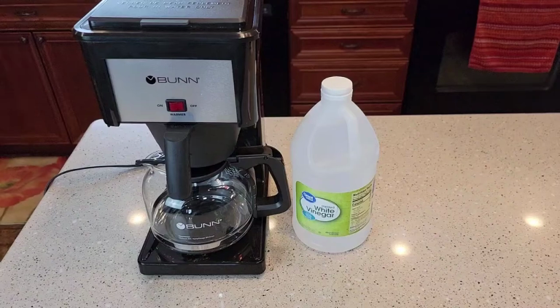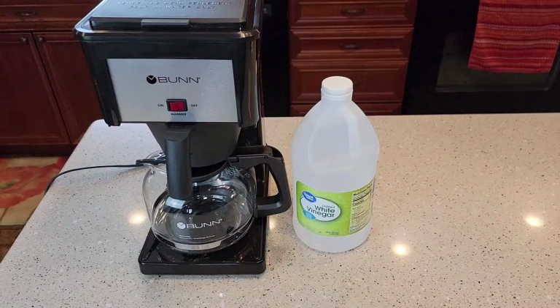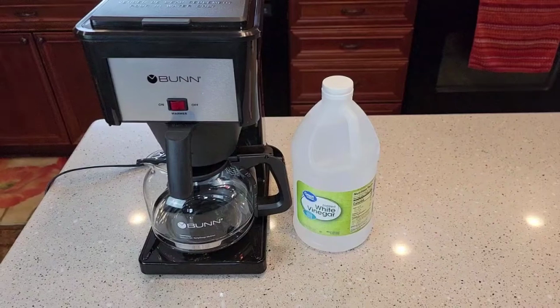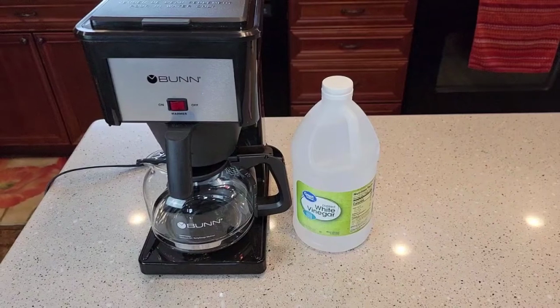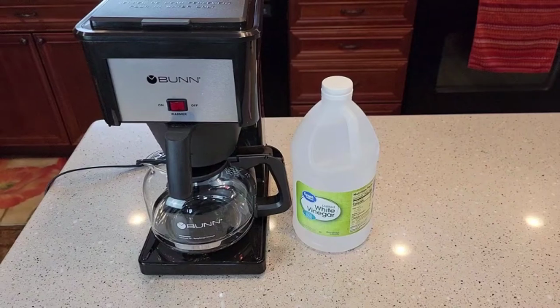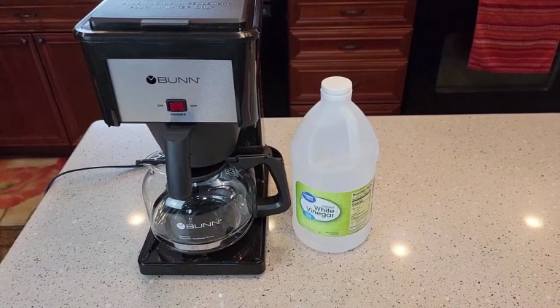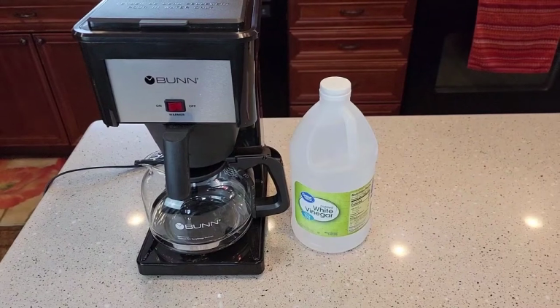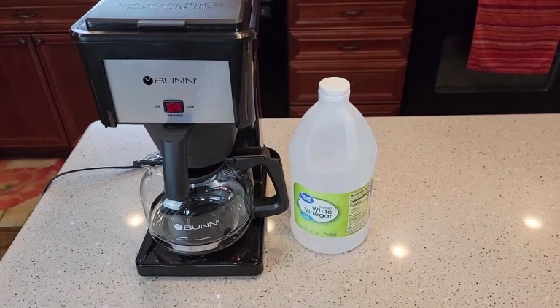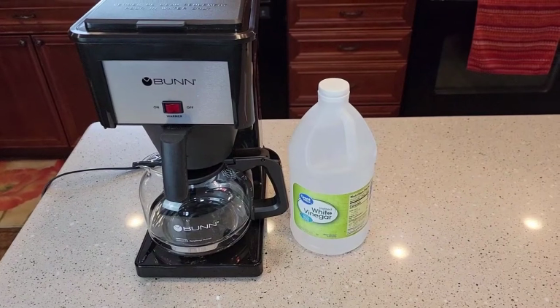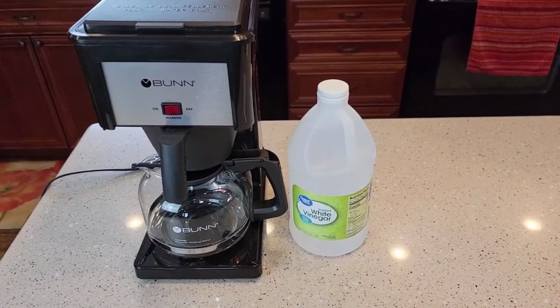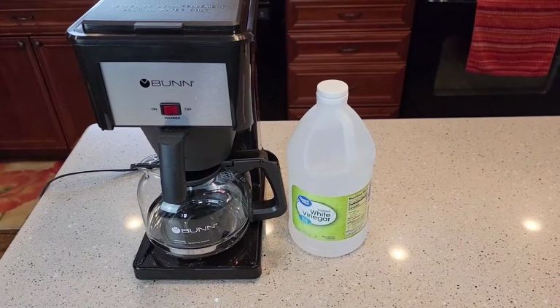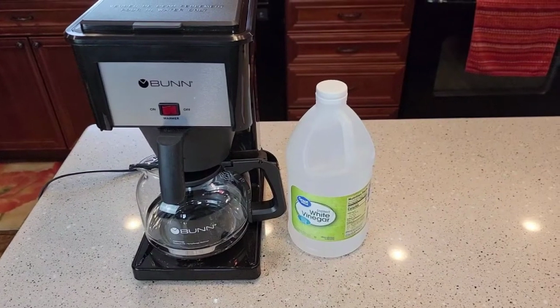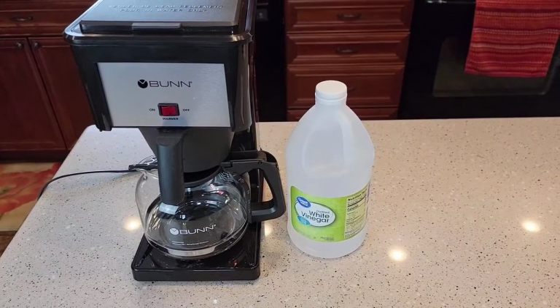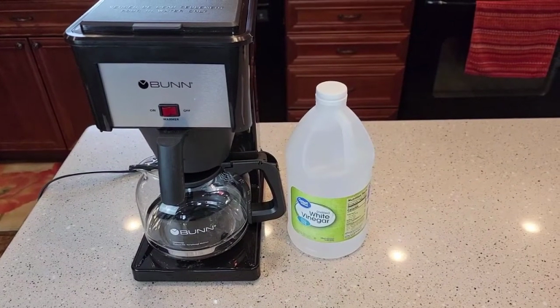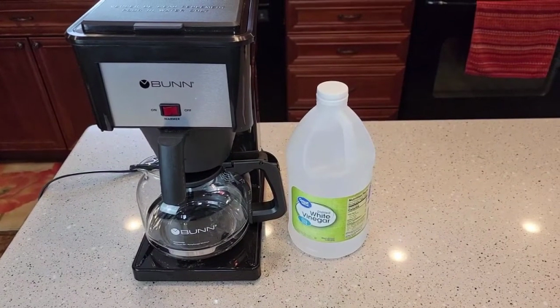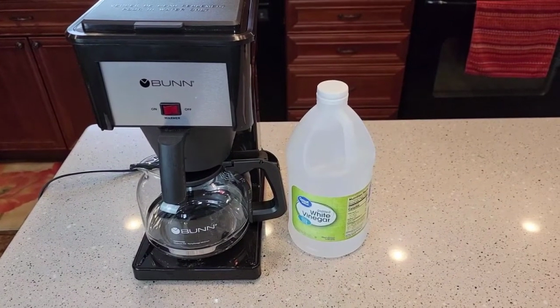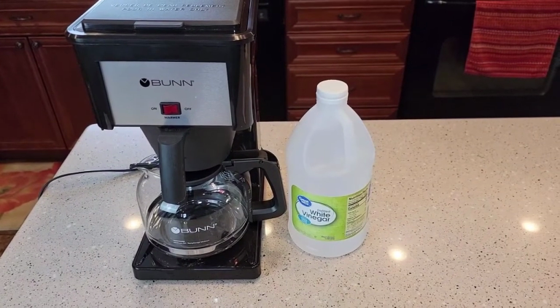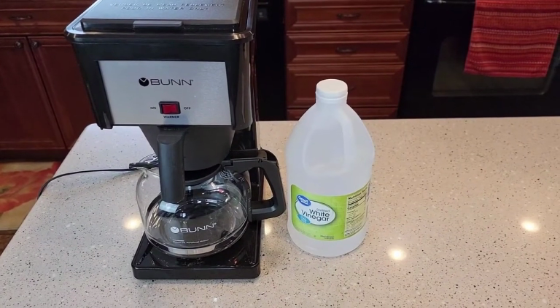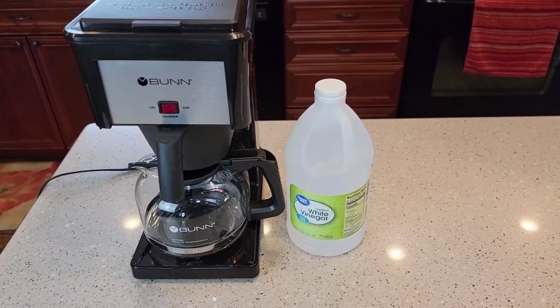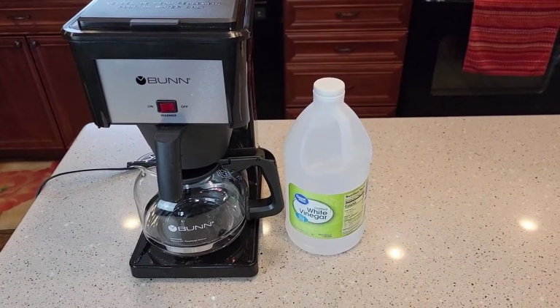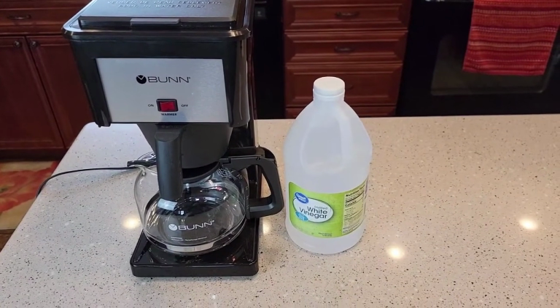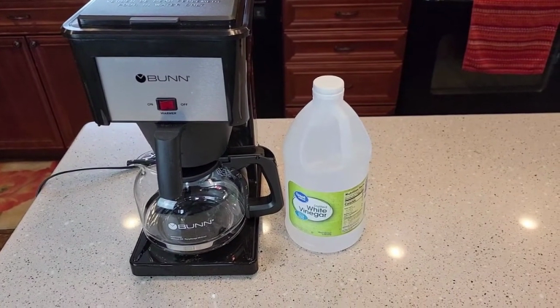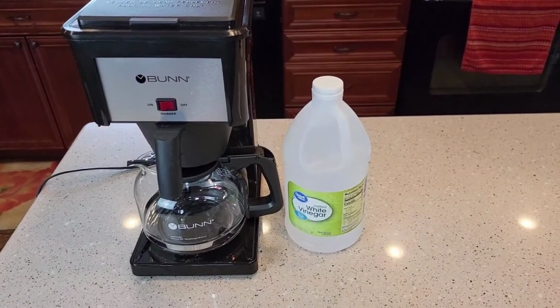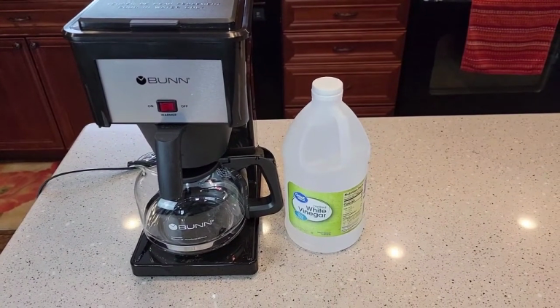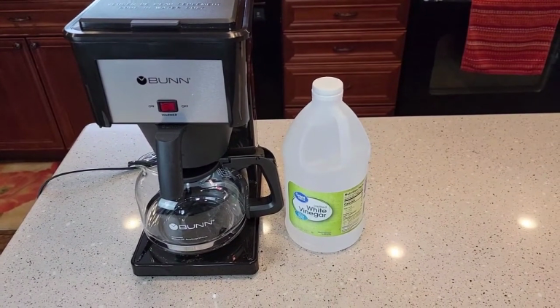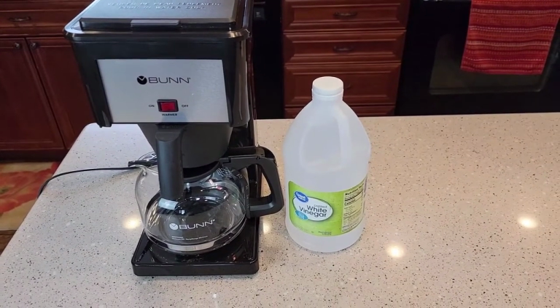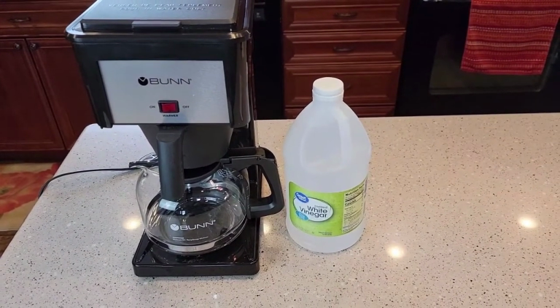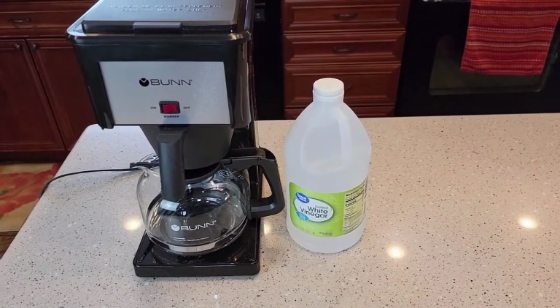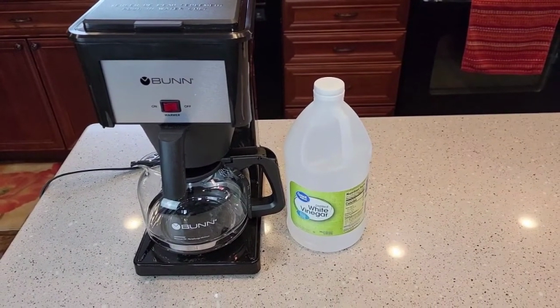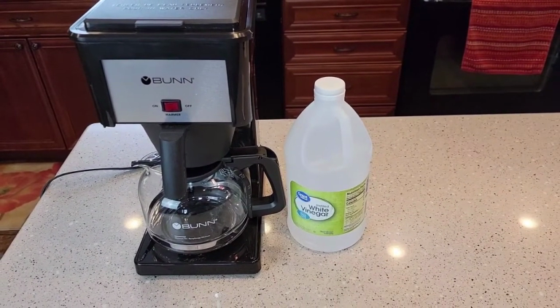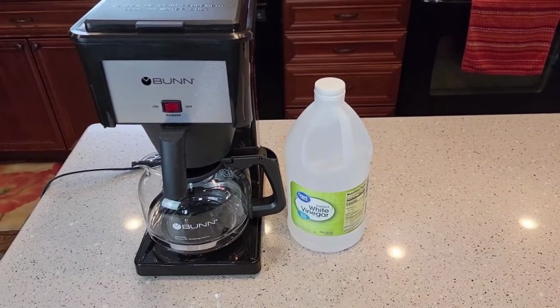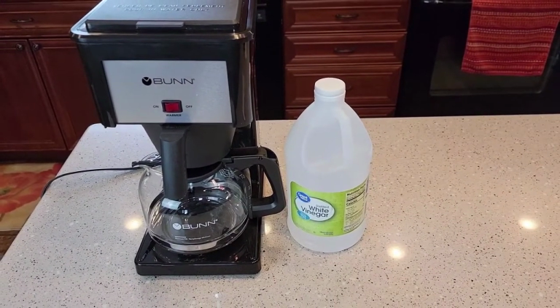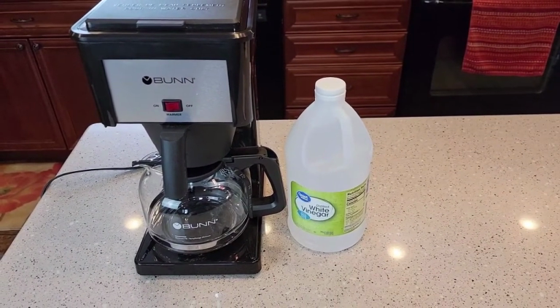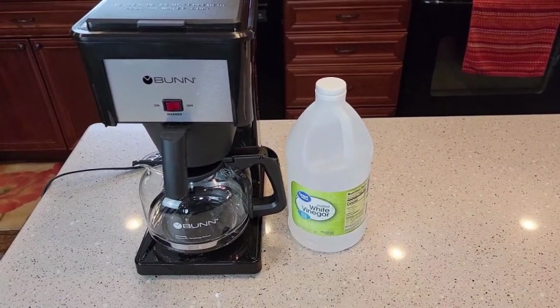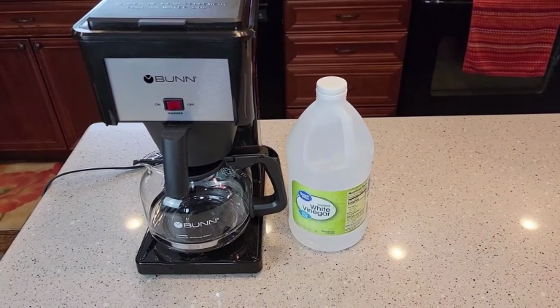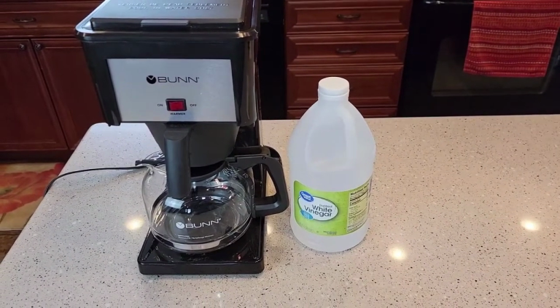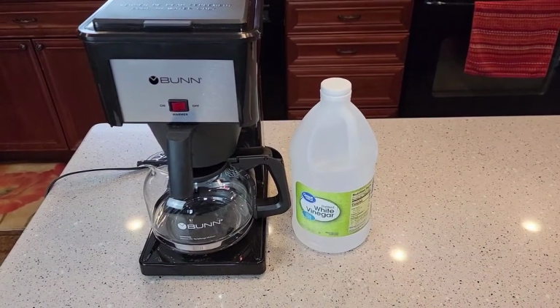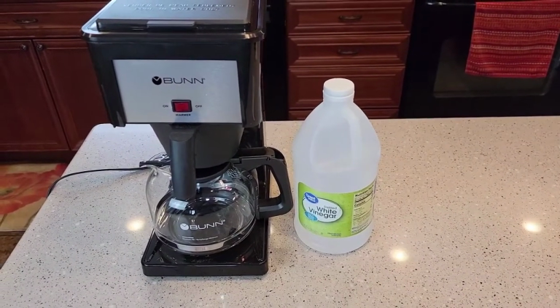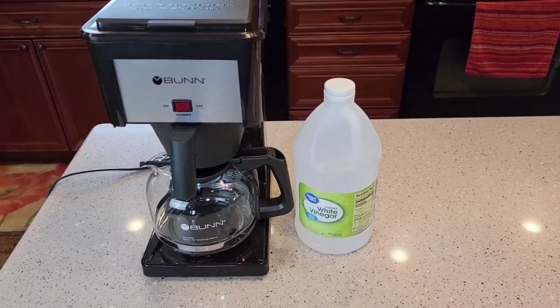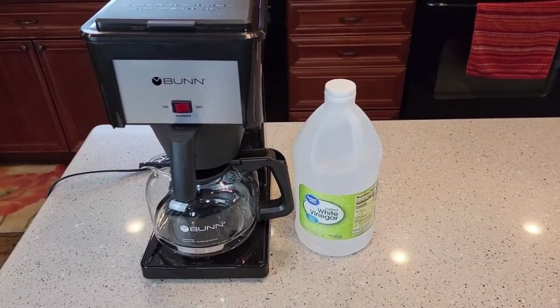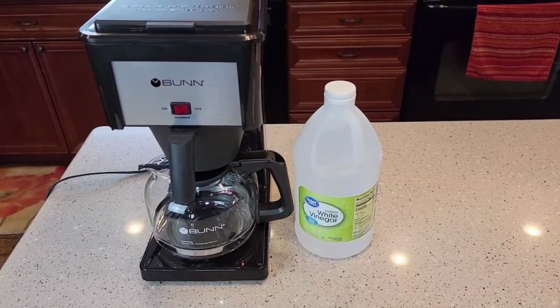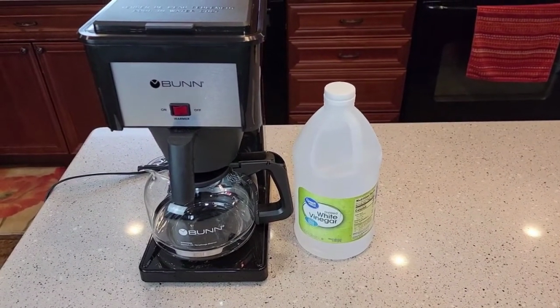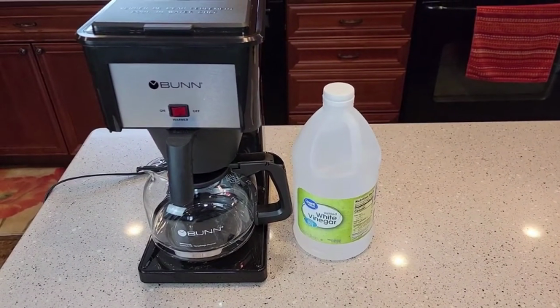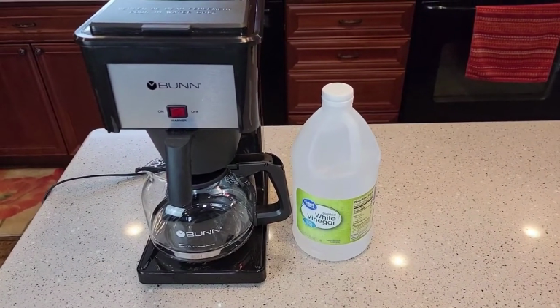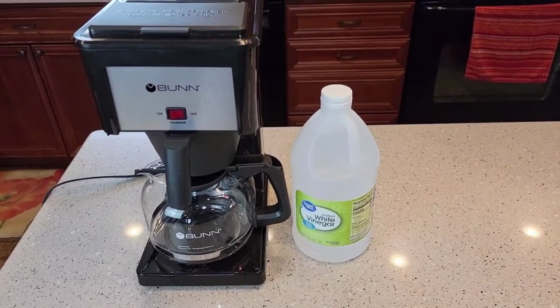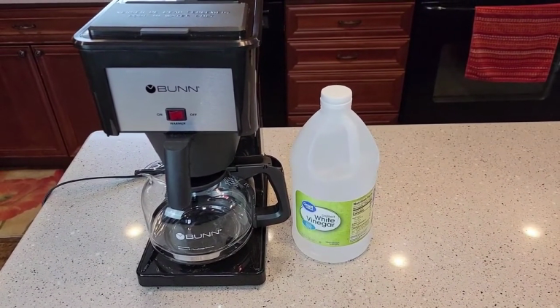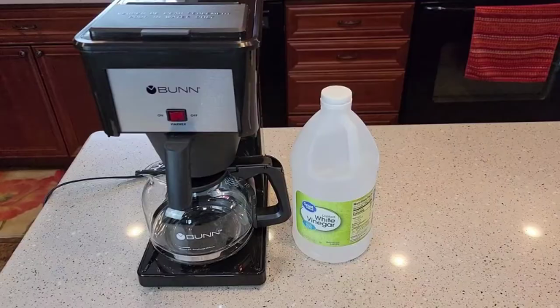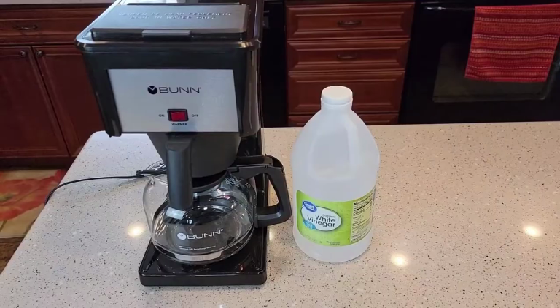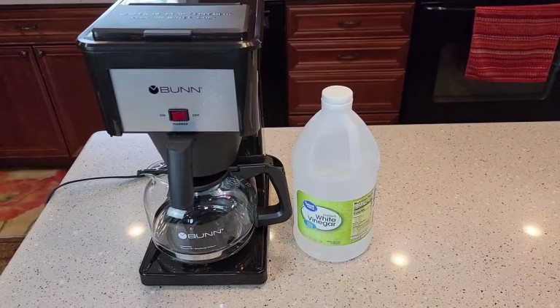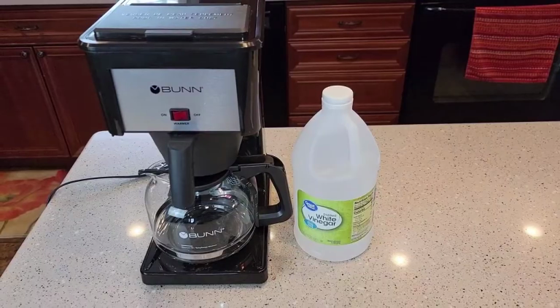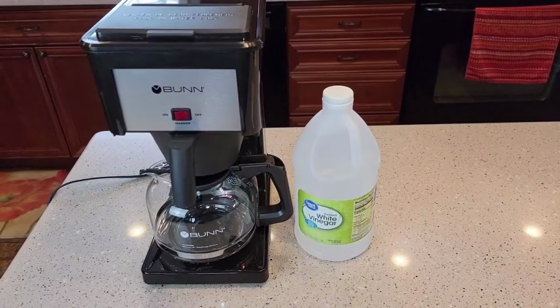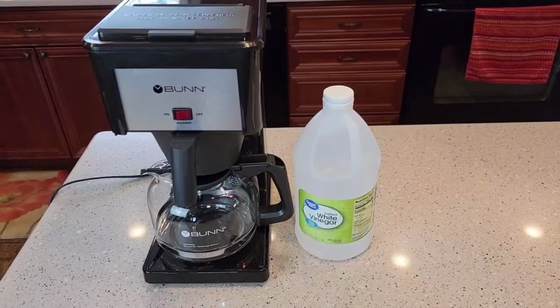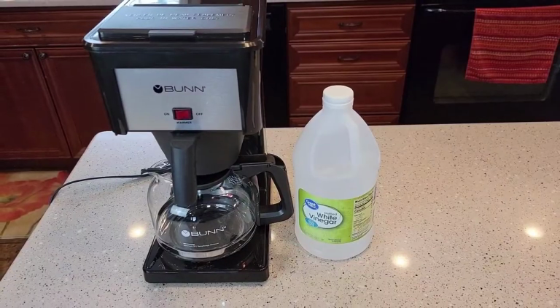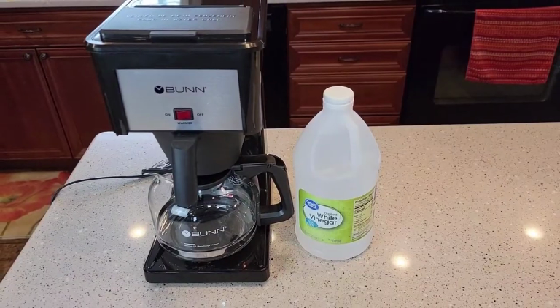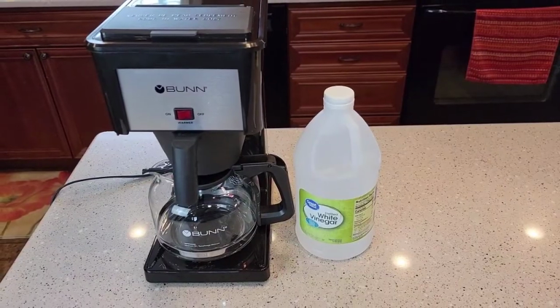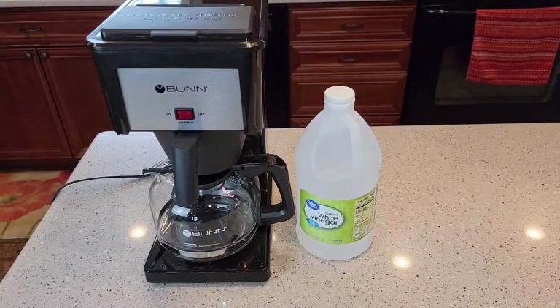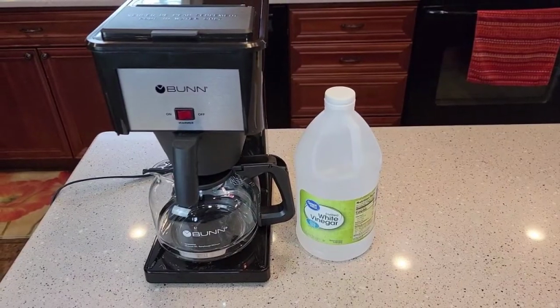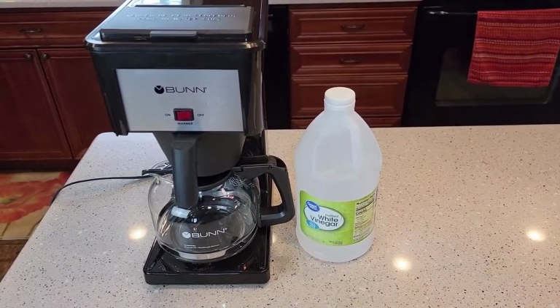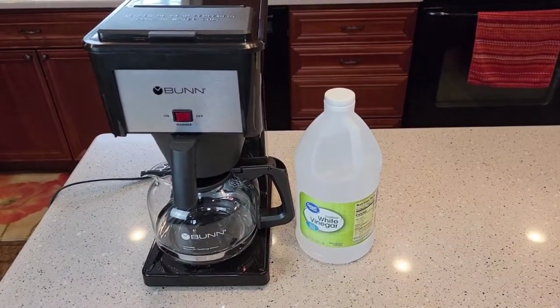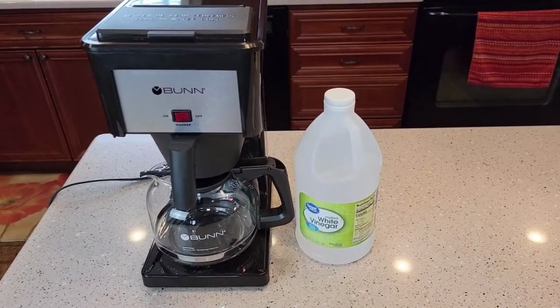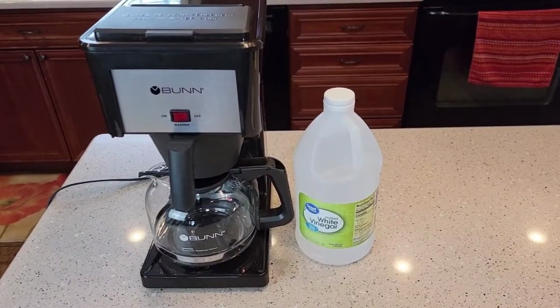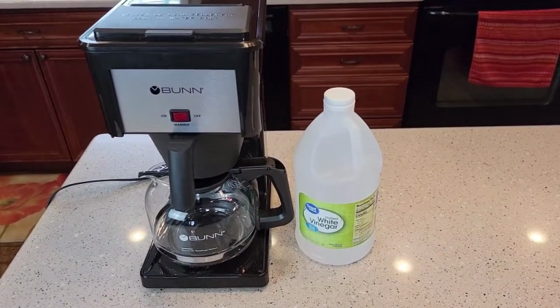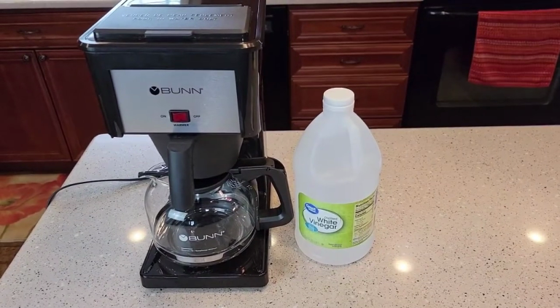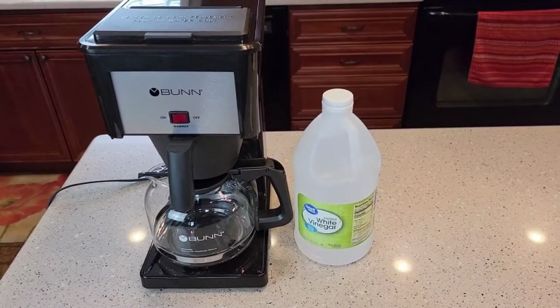Hello everyone, this is Just a Dad. Today I'm going to show you how to de-scale your Bunn Speed-O-Matic coffee maker.